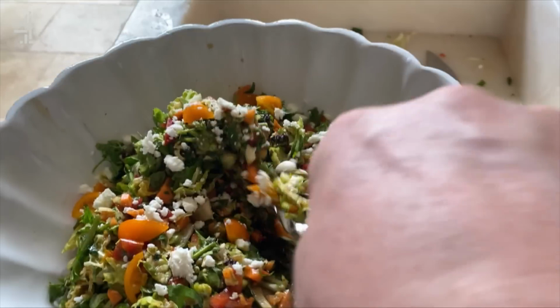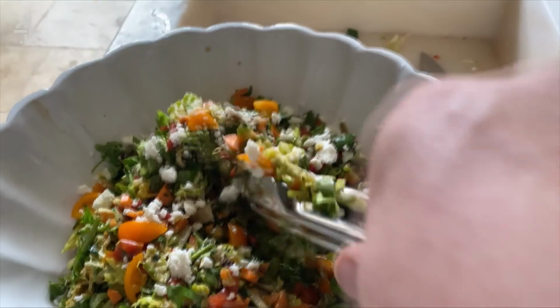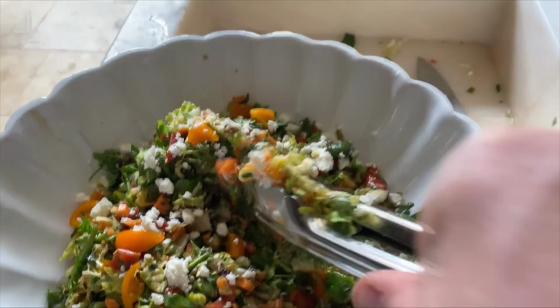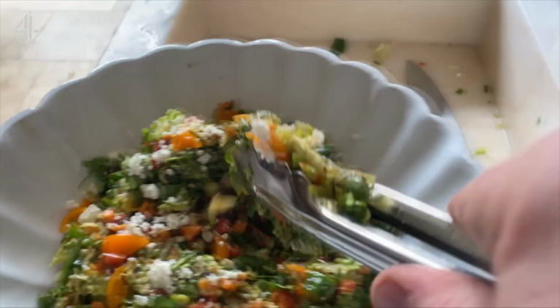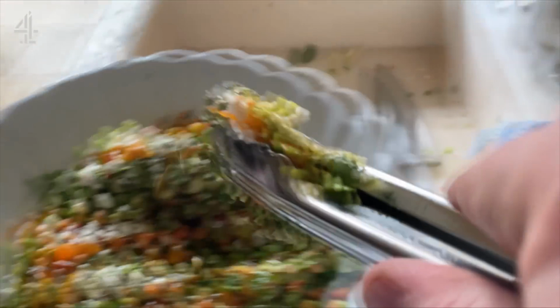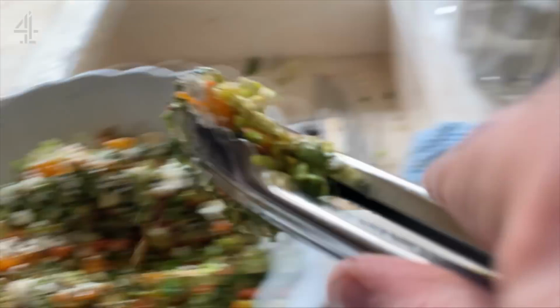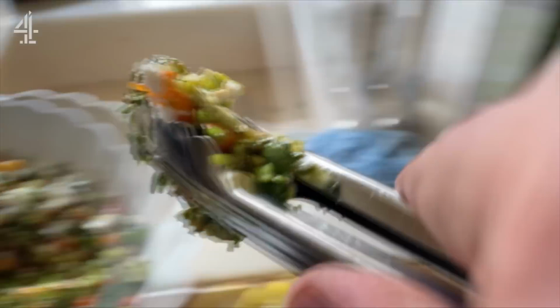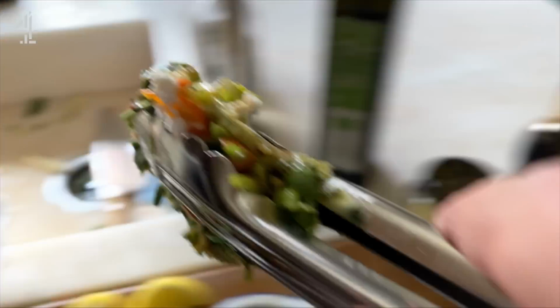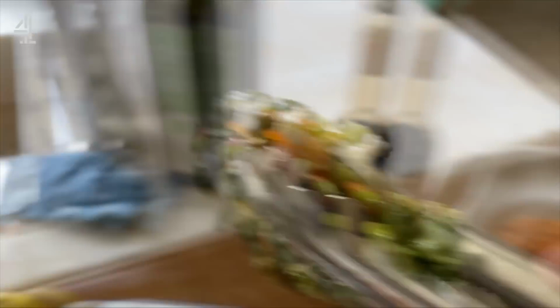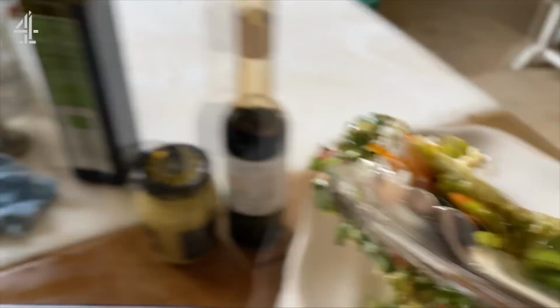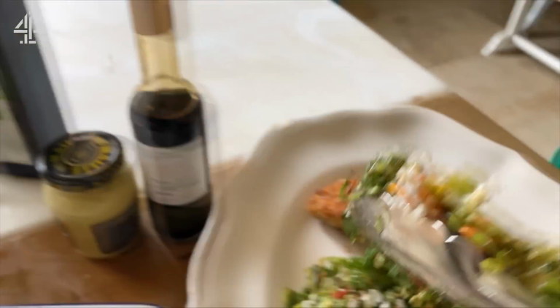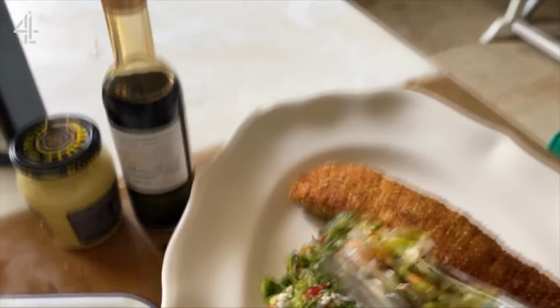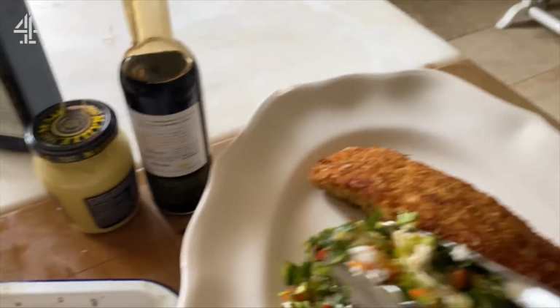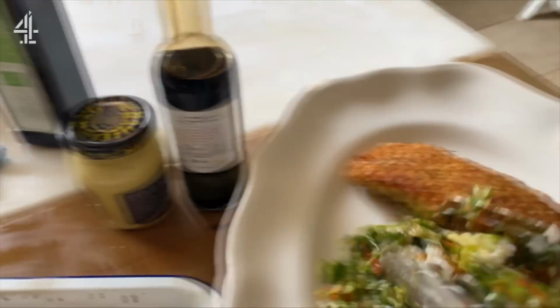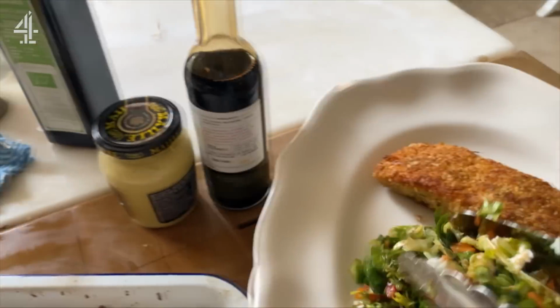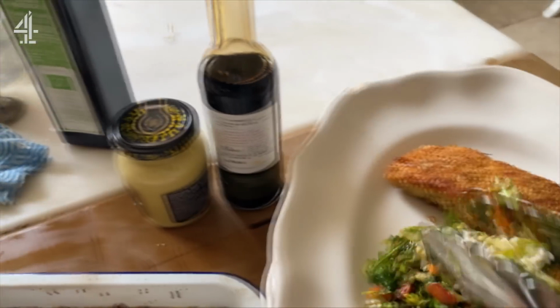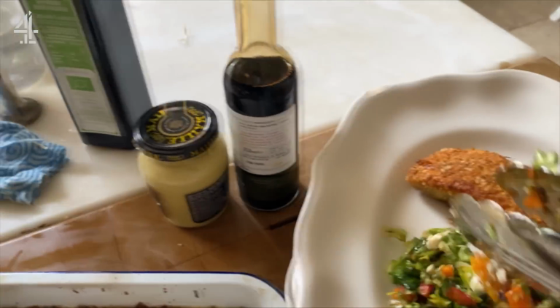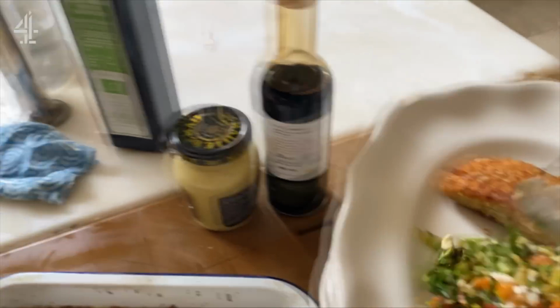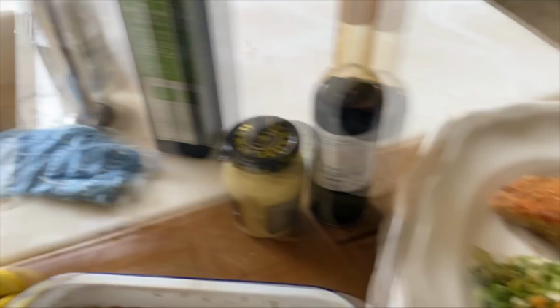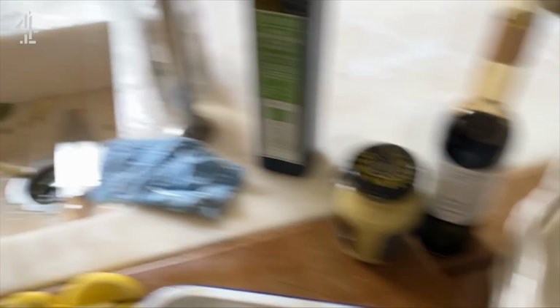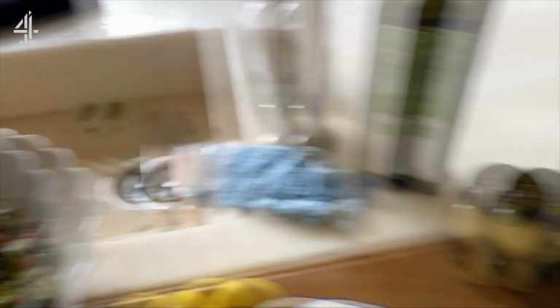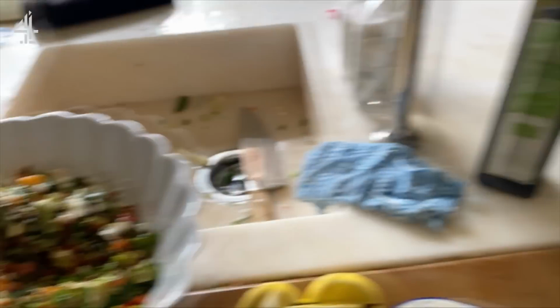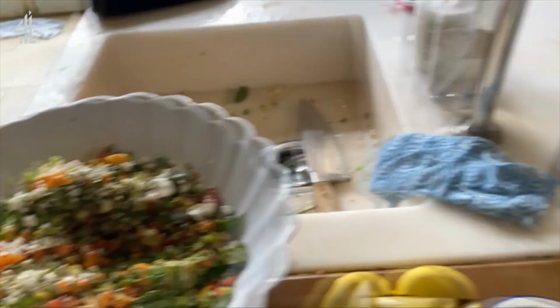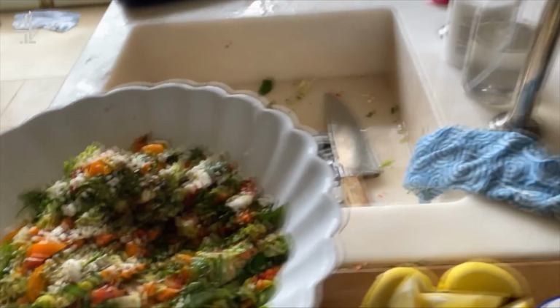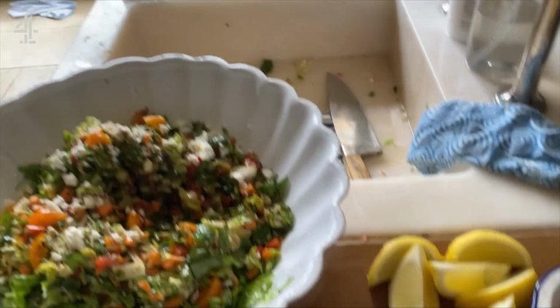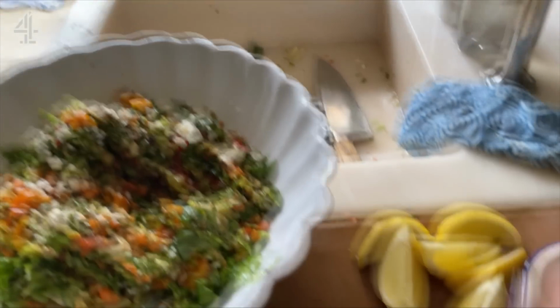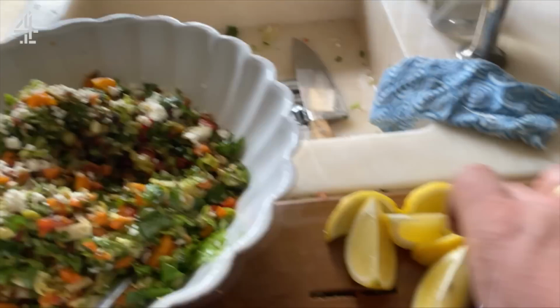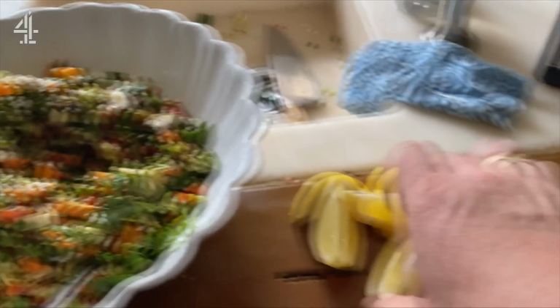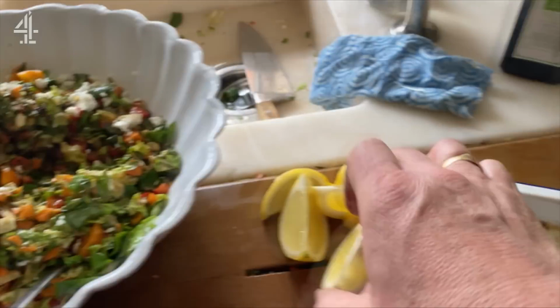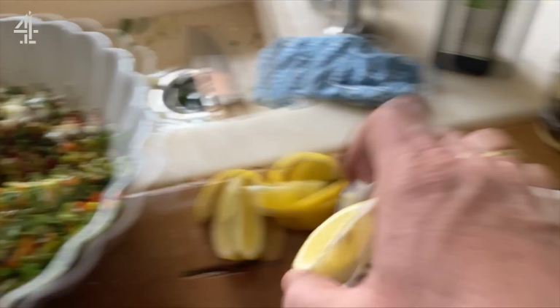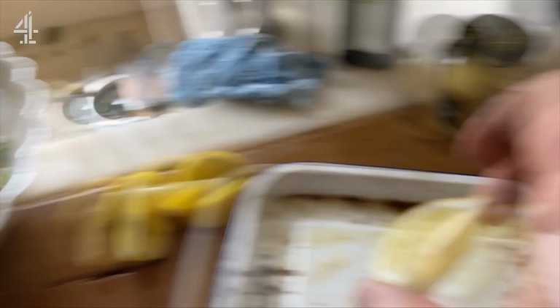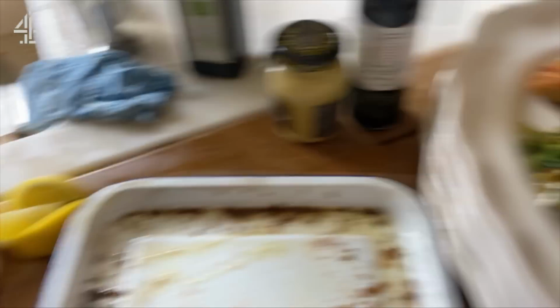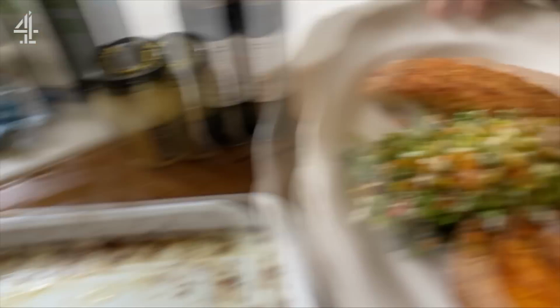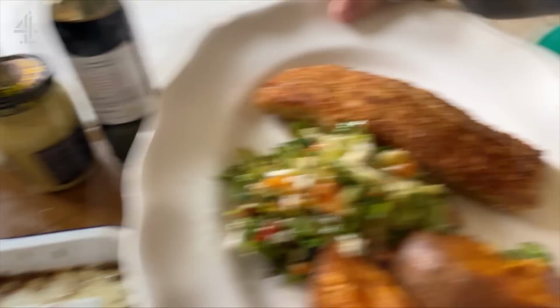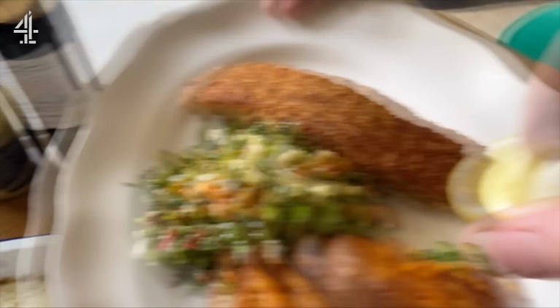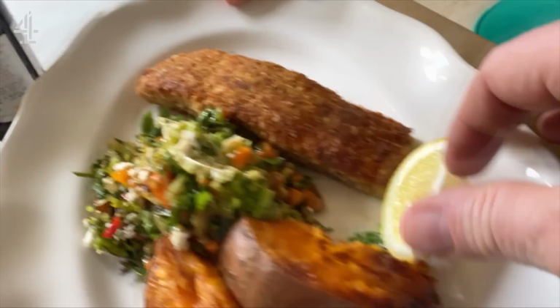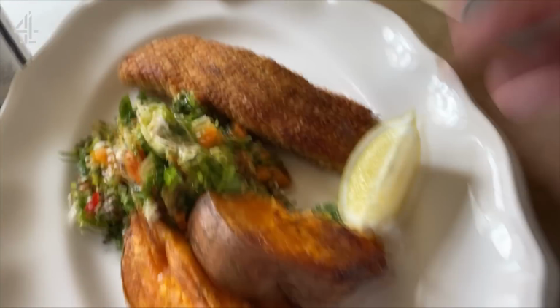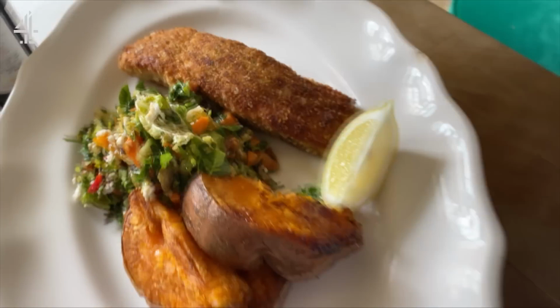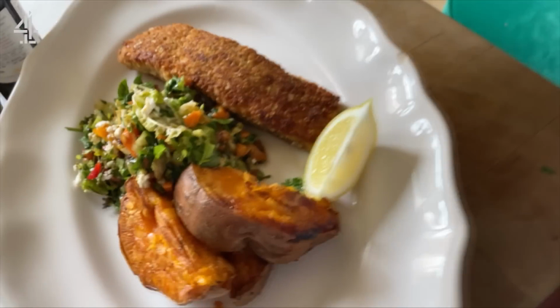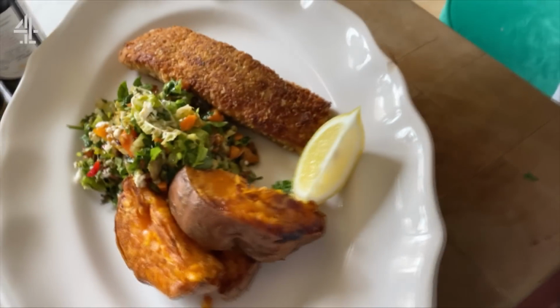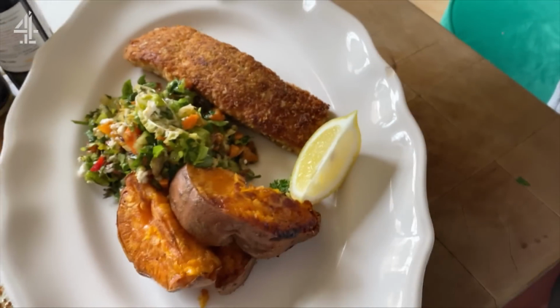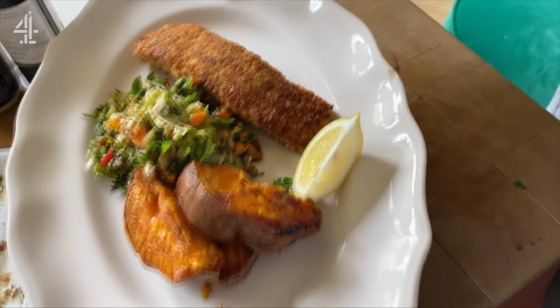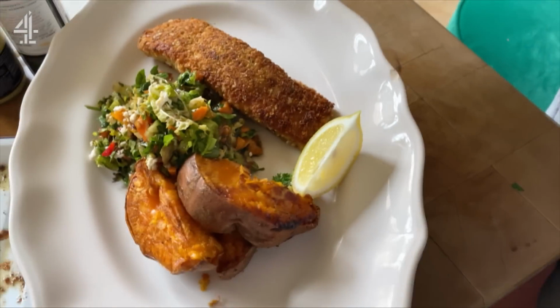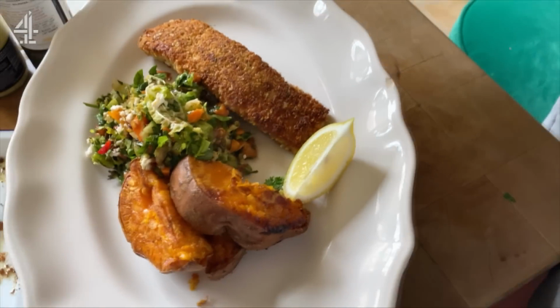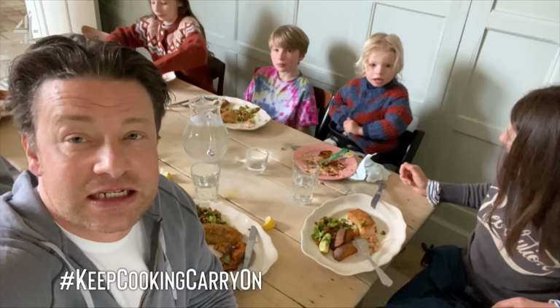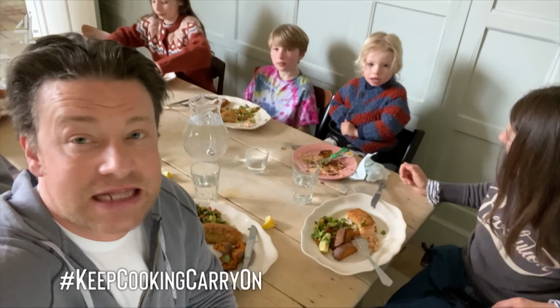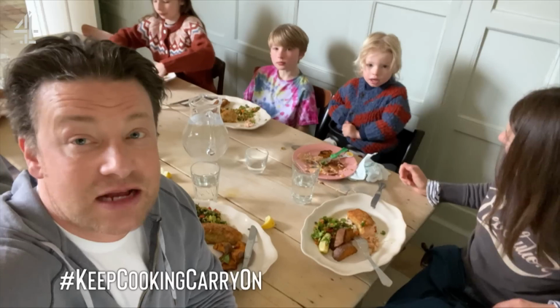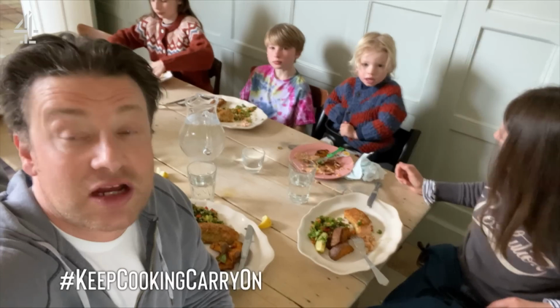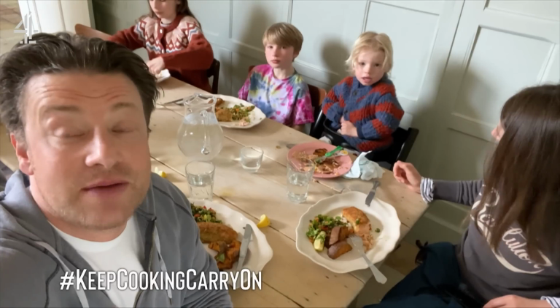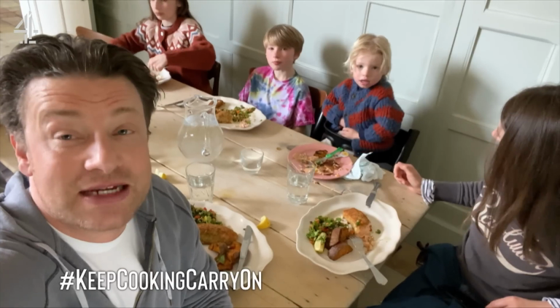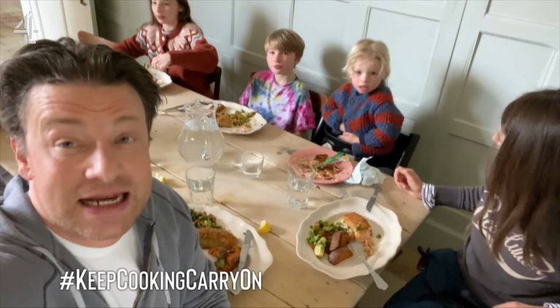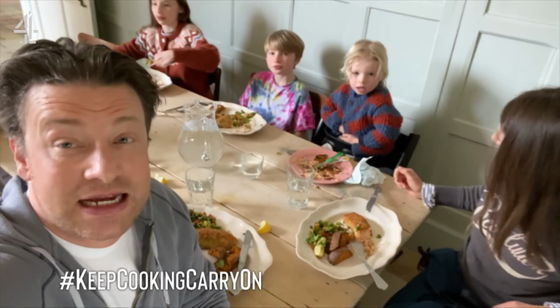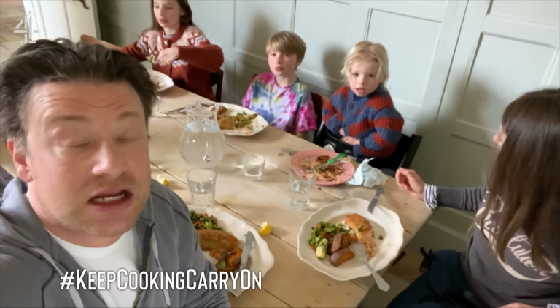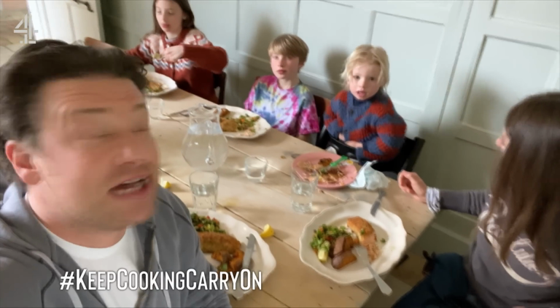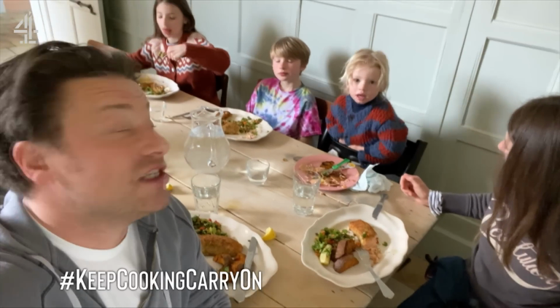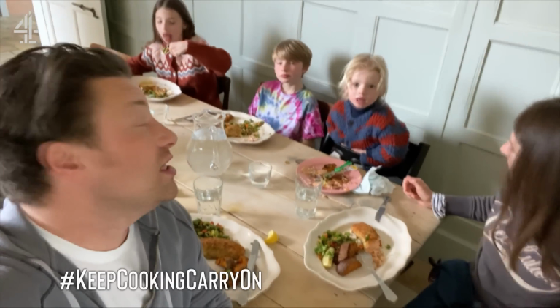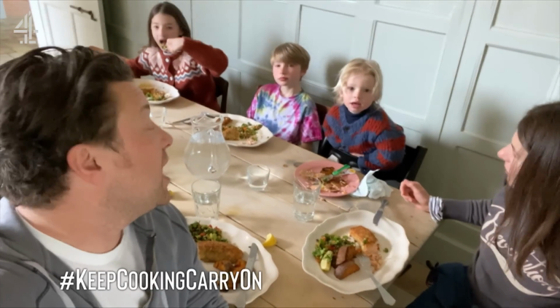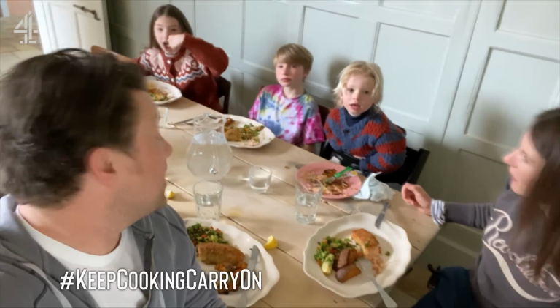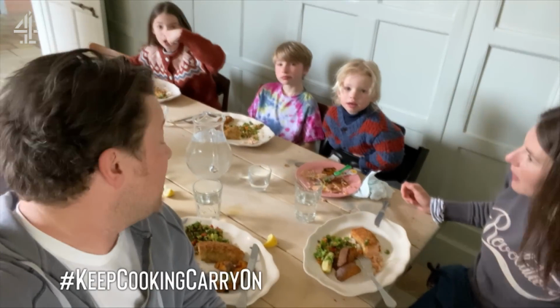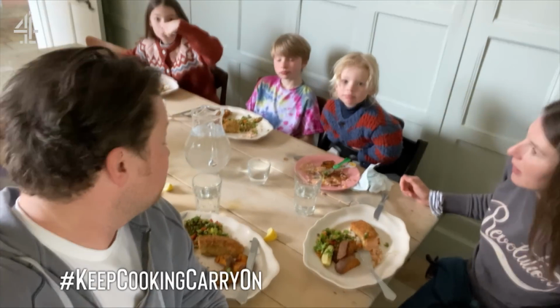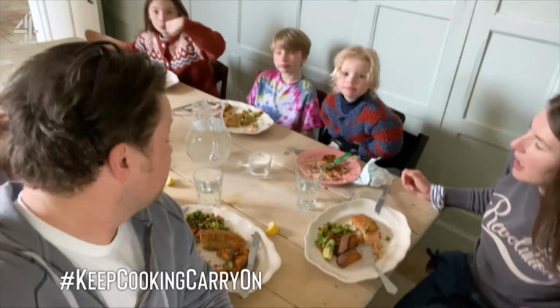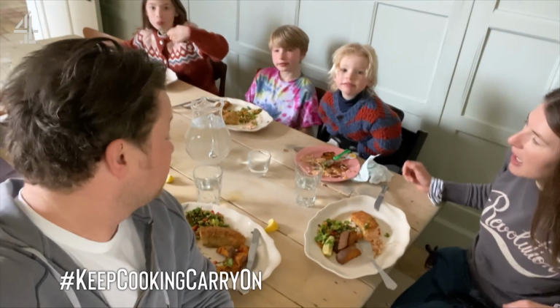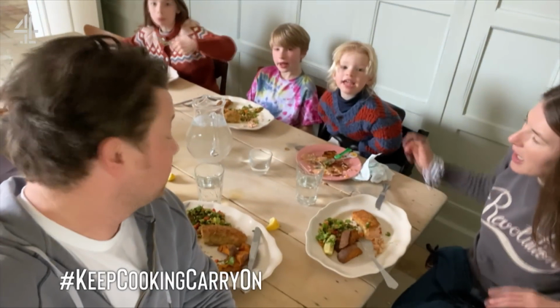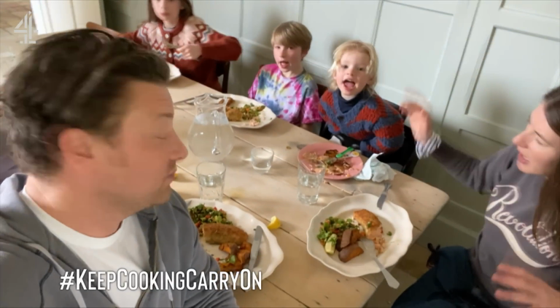Pops, let's do you first darling. Okay, Daisy's coming up first. Bit of lemon. It's now time to eat. Guys, do you like that? Yeah!